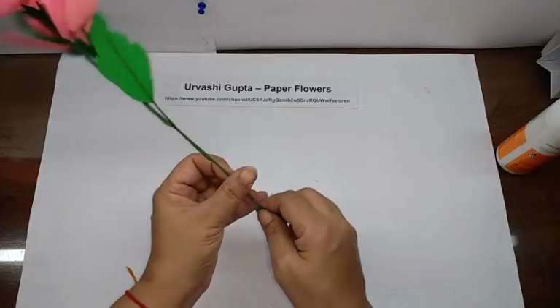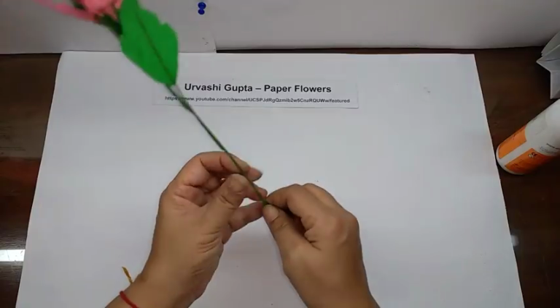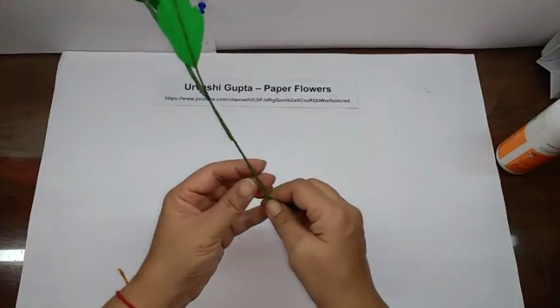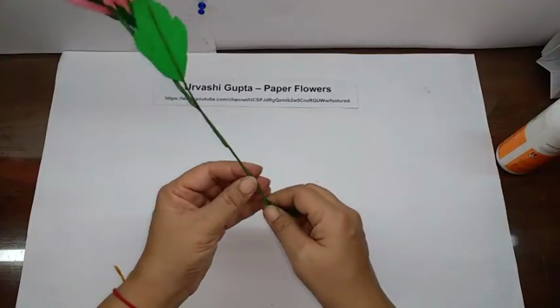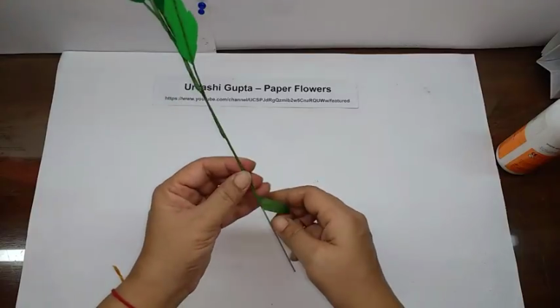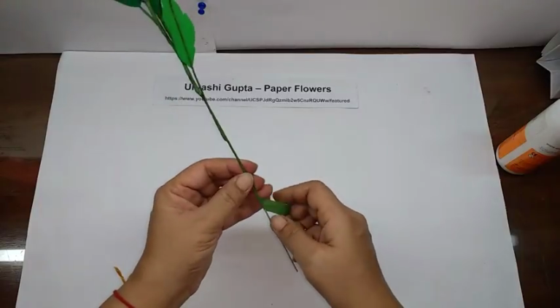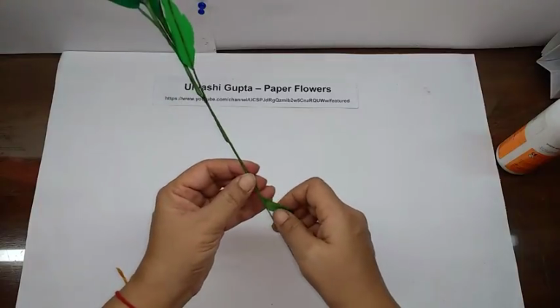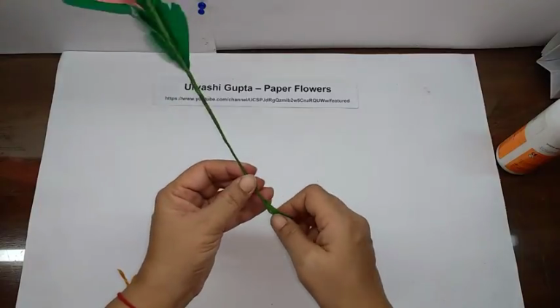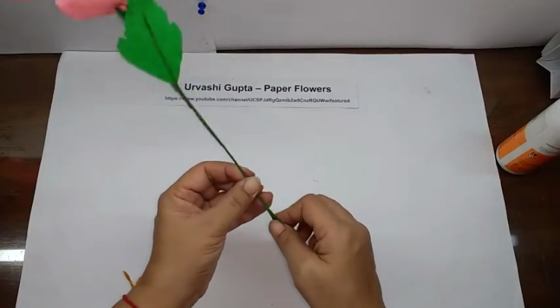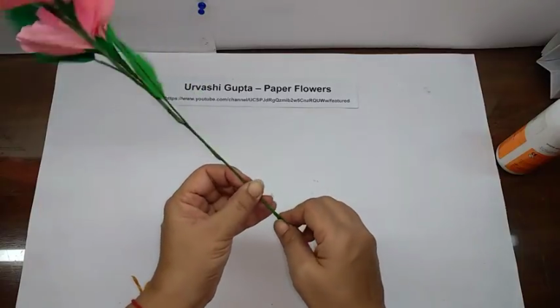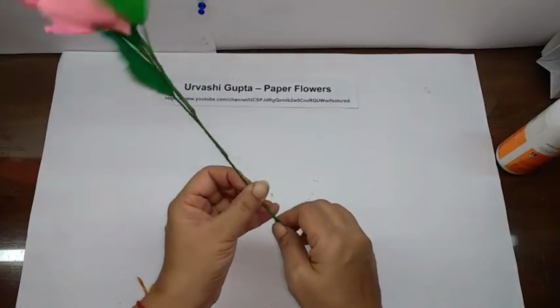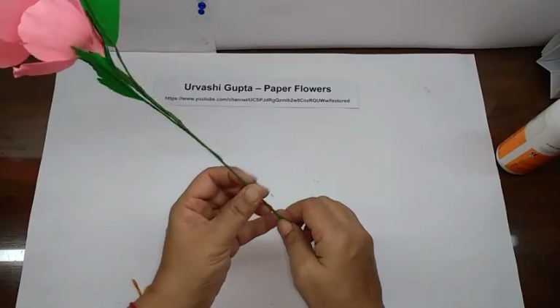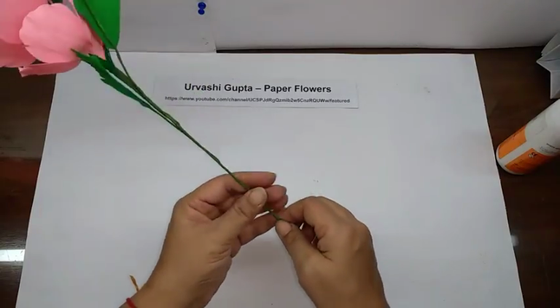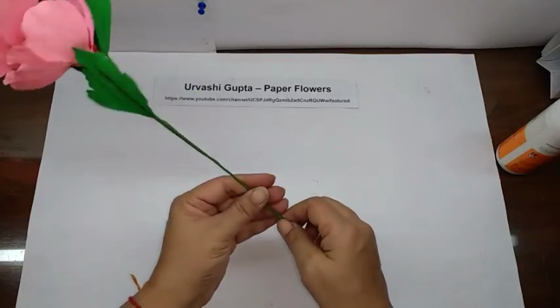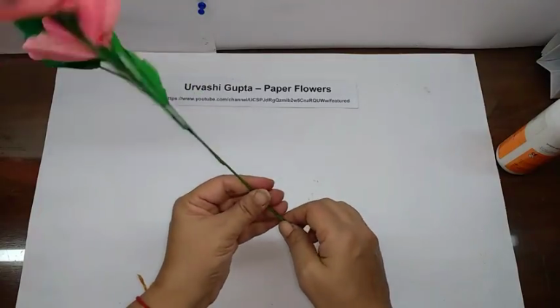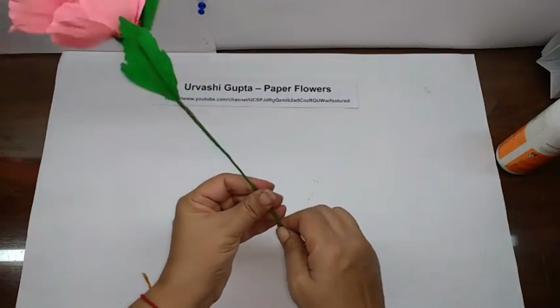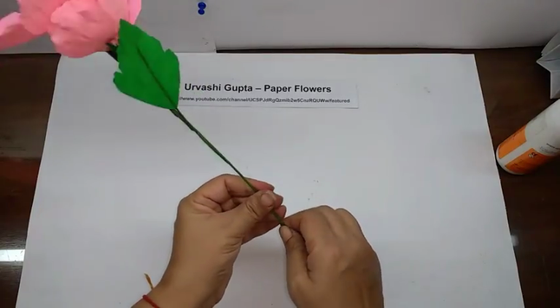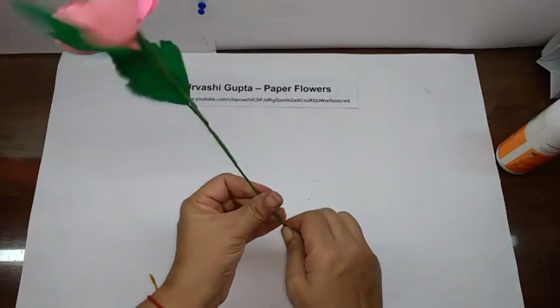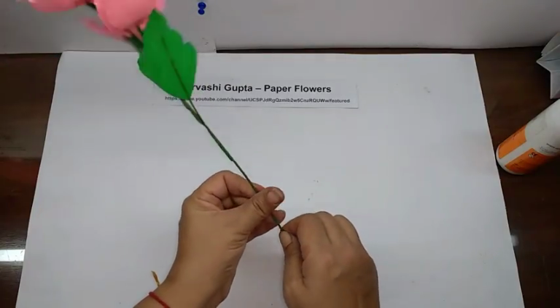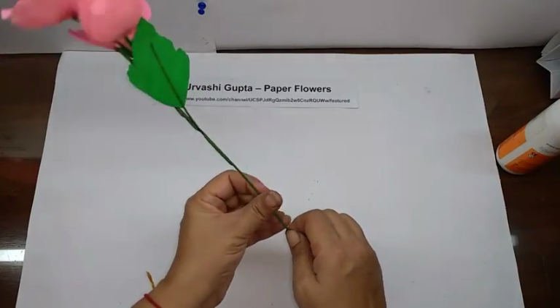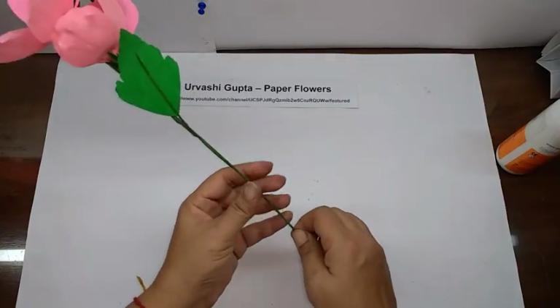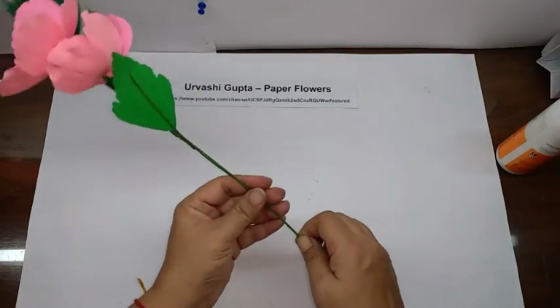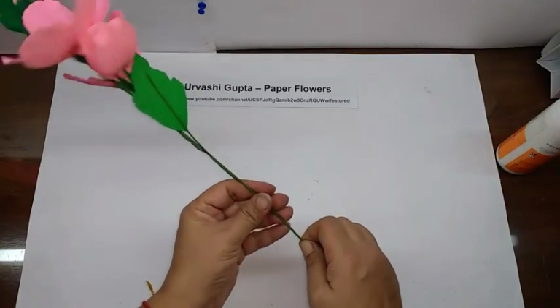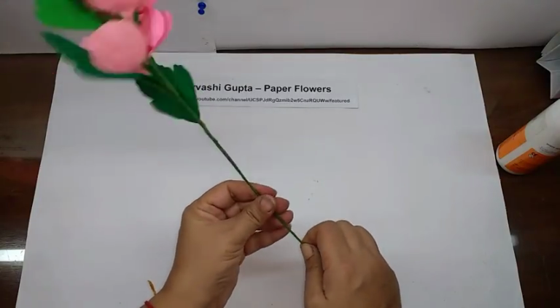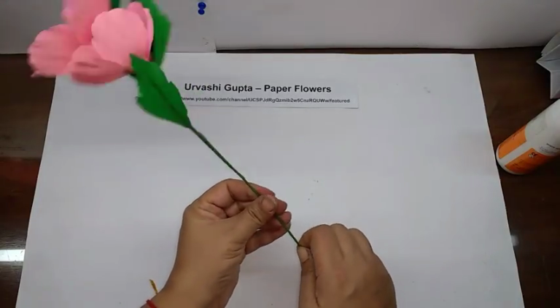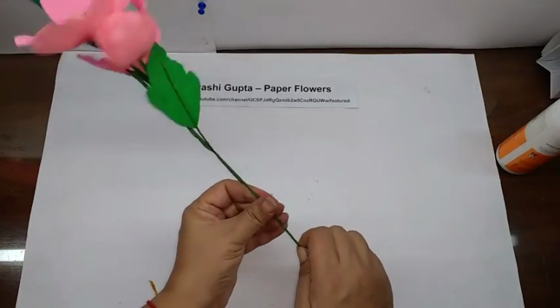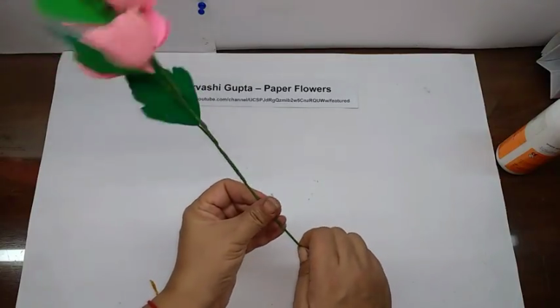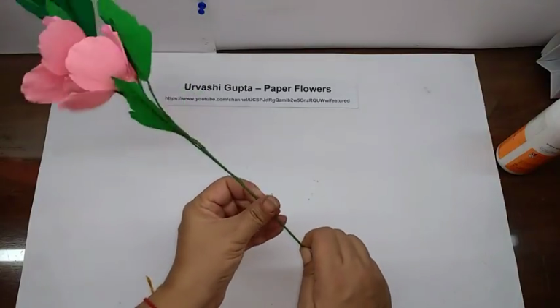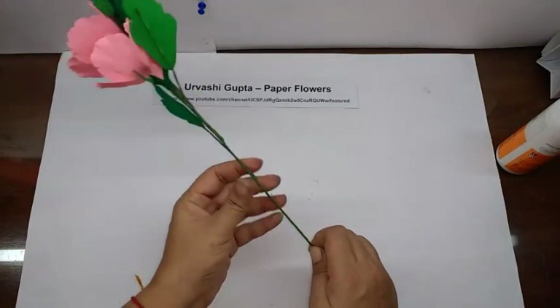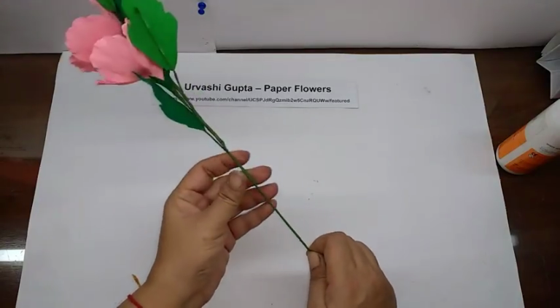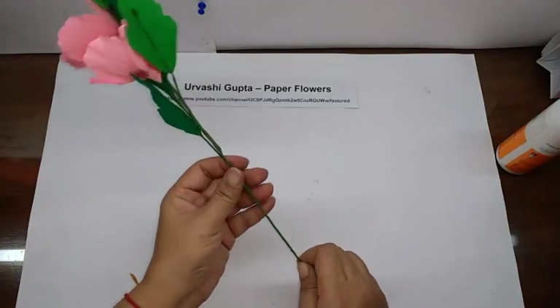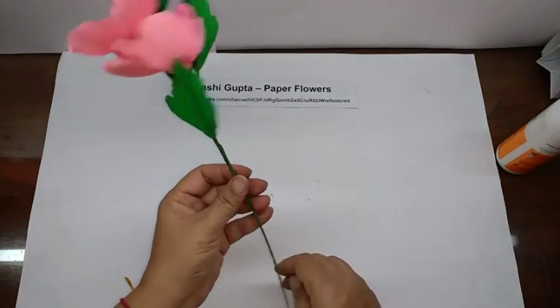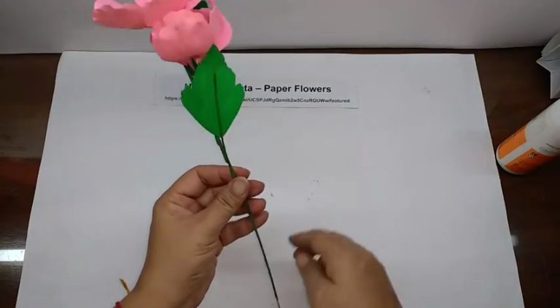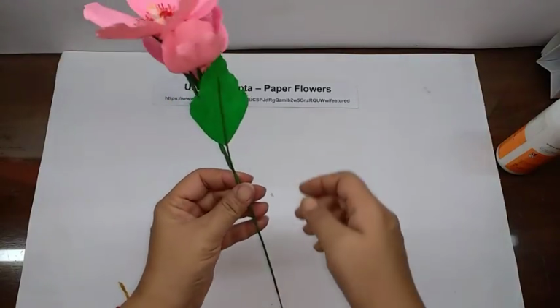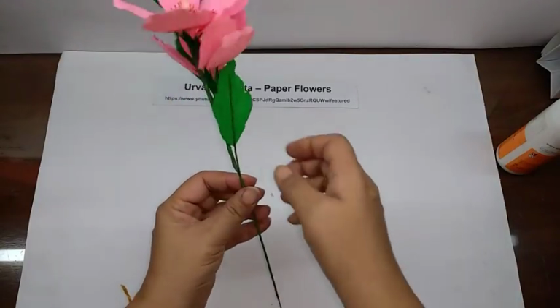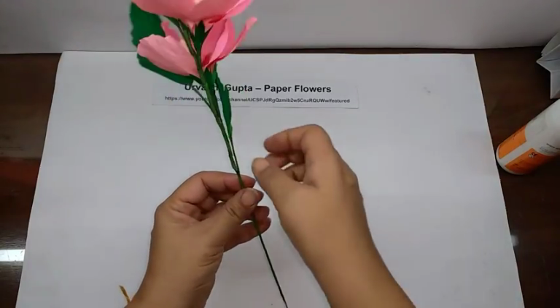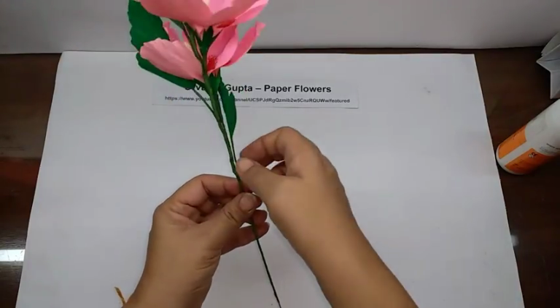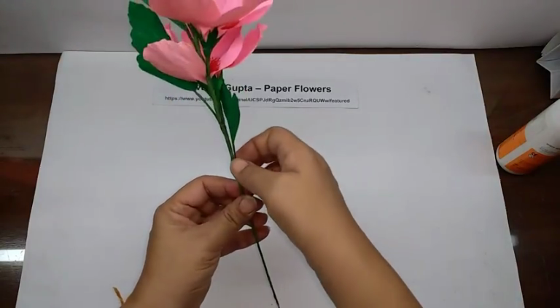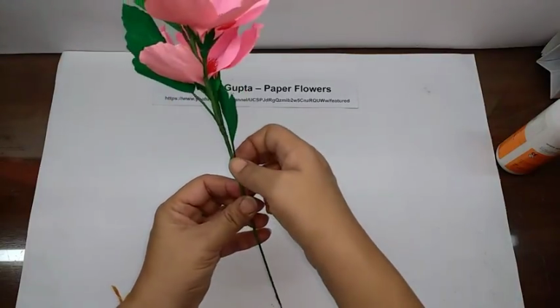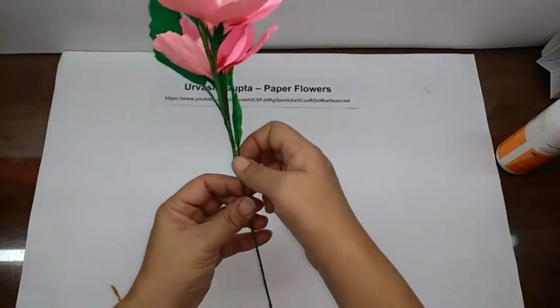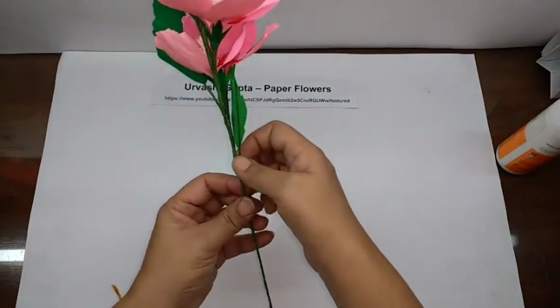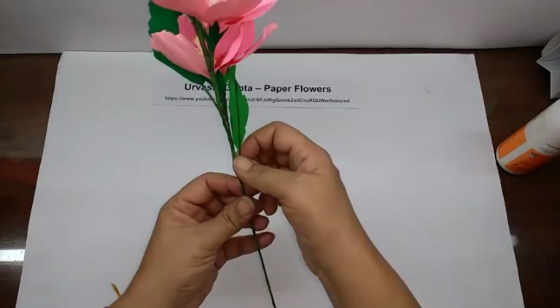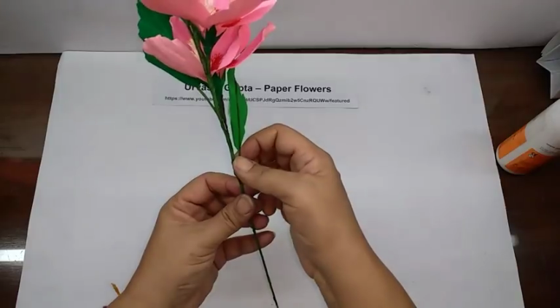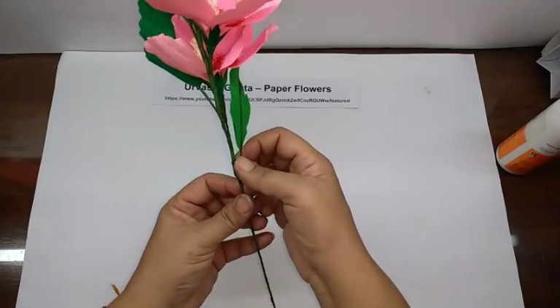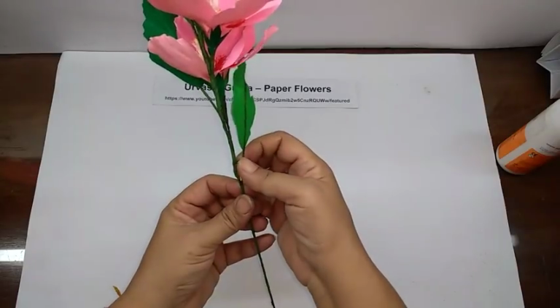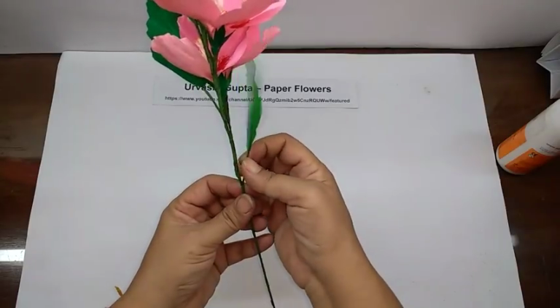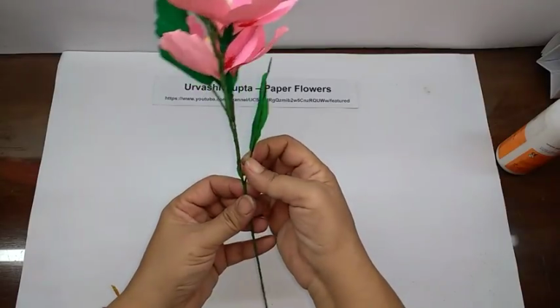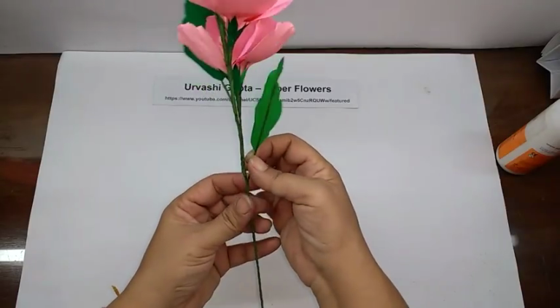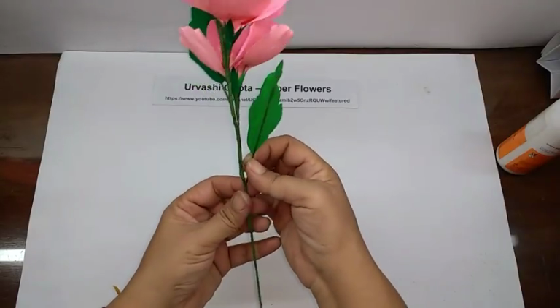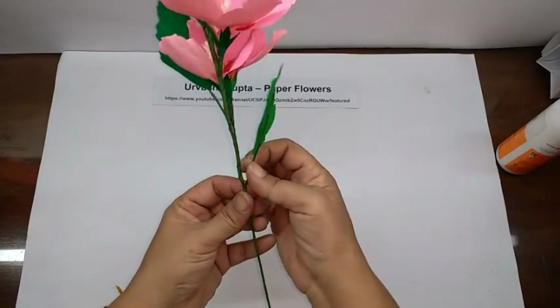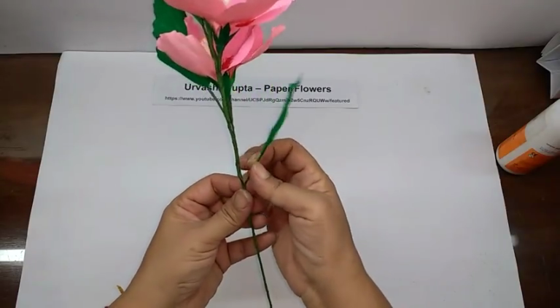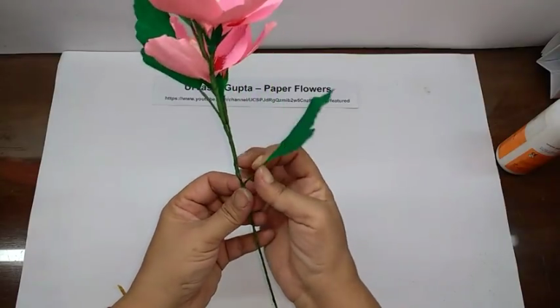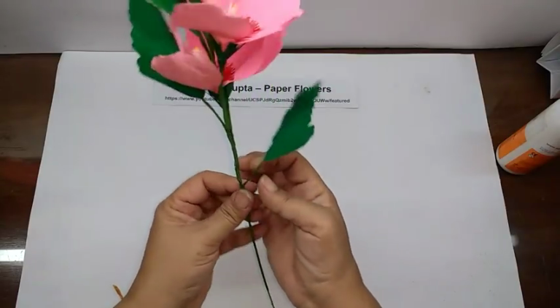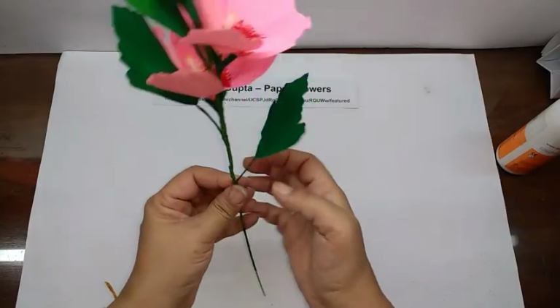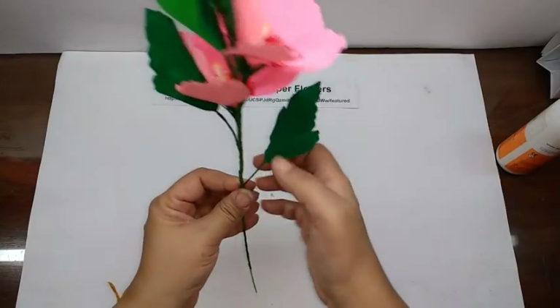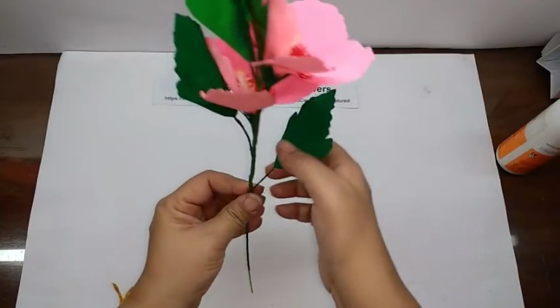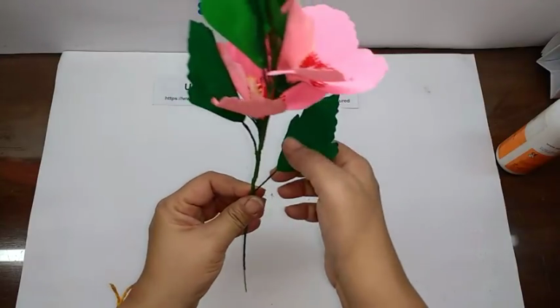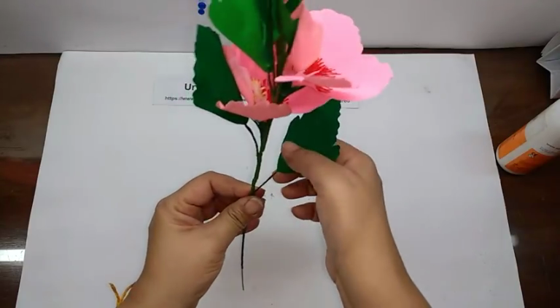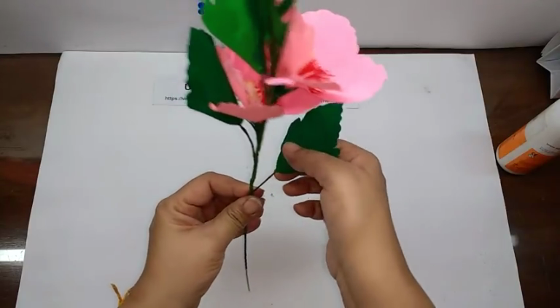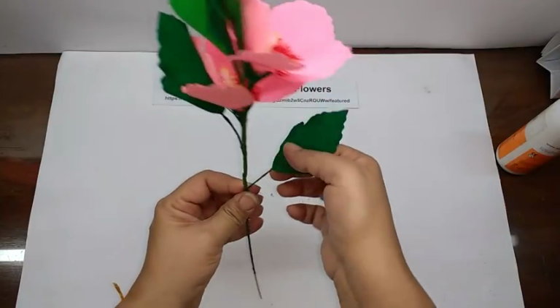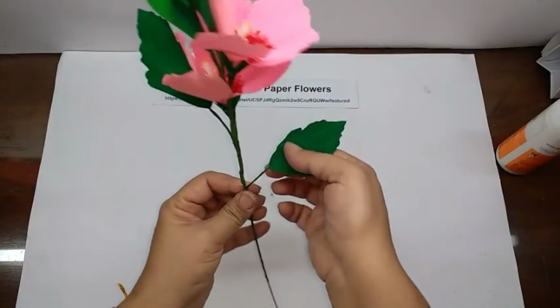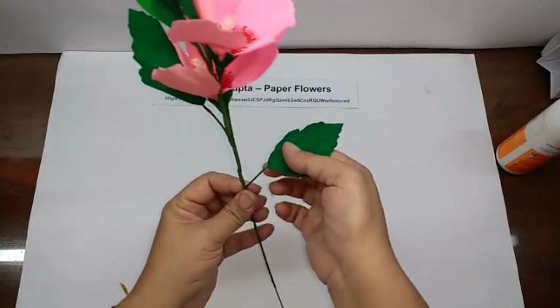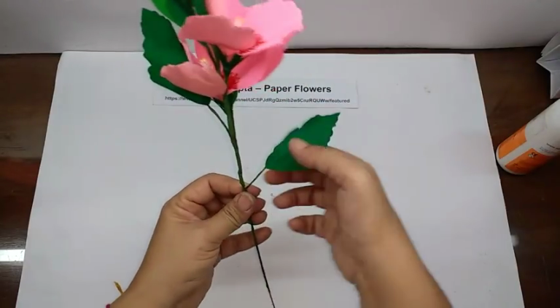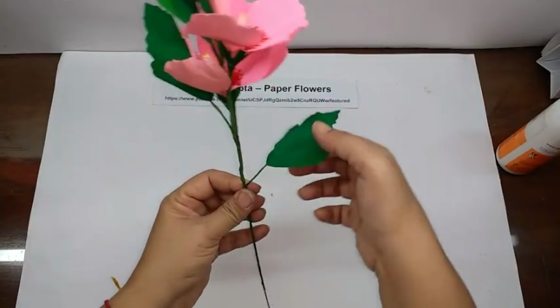You can have more flowers like this. Just make the leaf a little vertical, perpendicular to the stem.